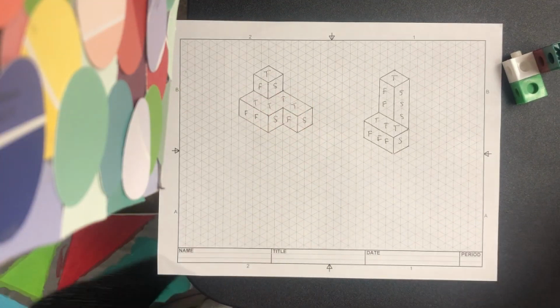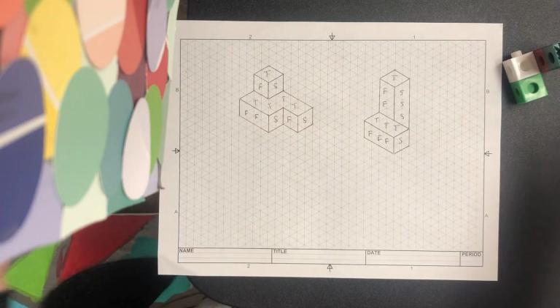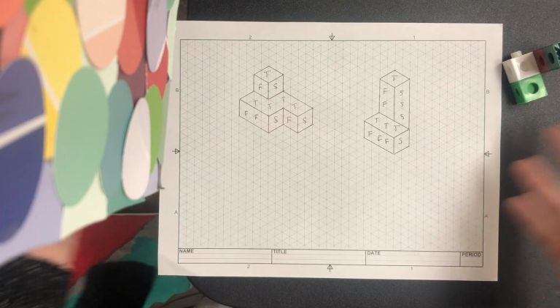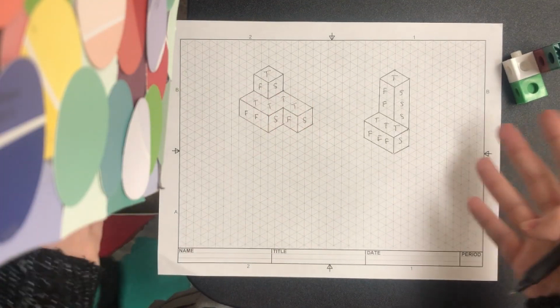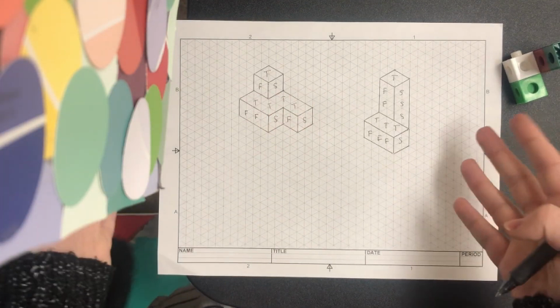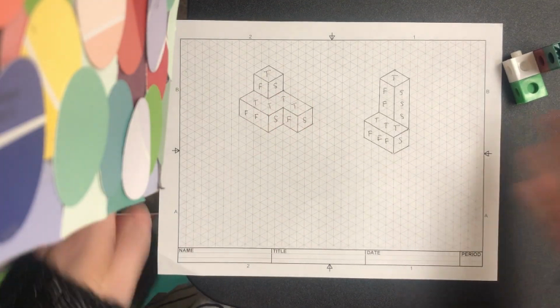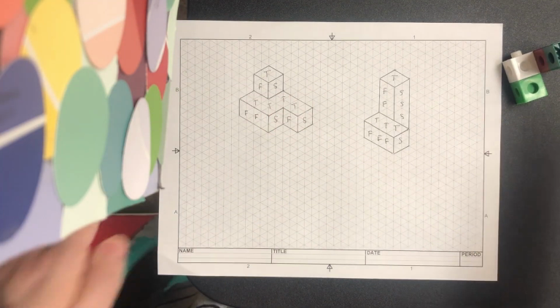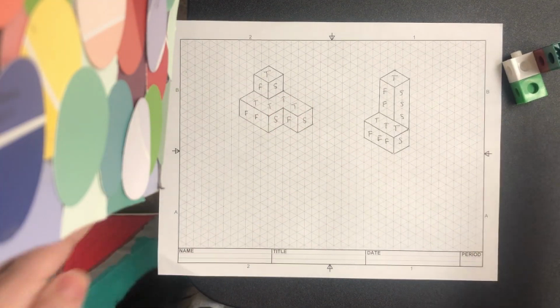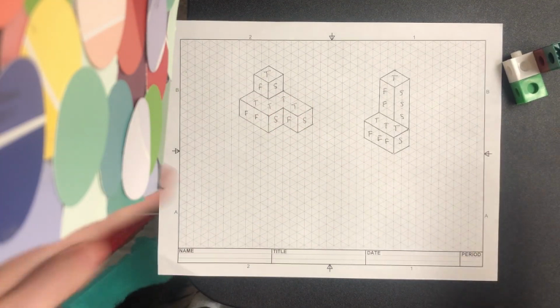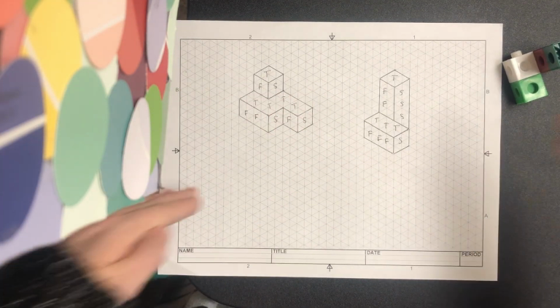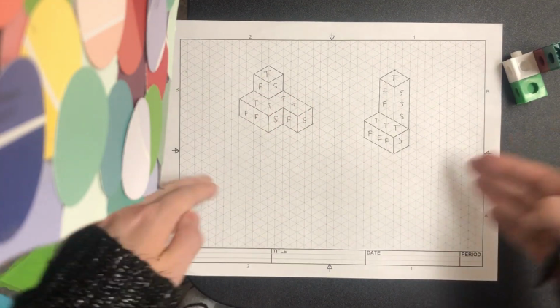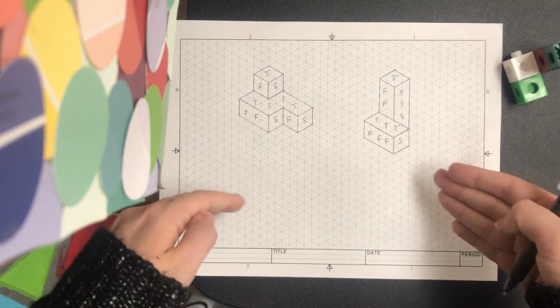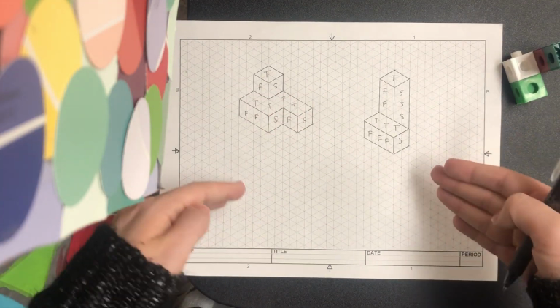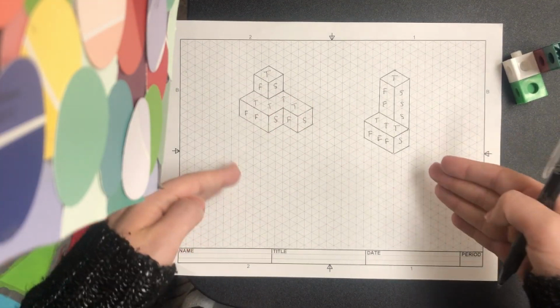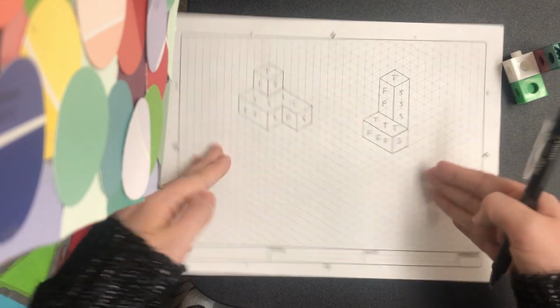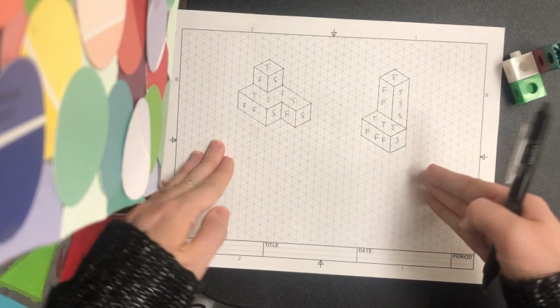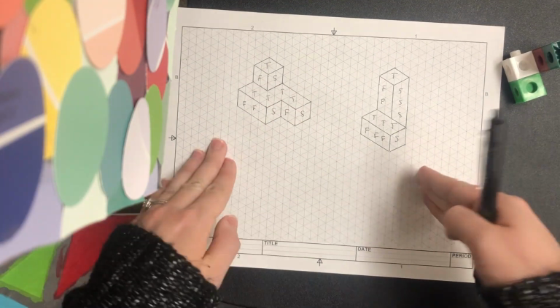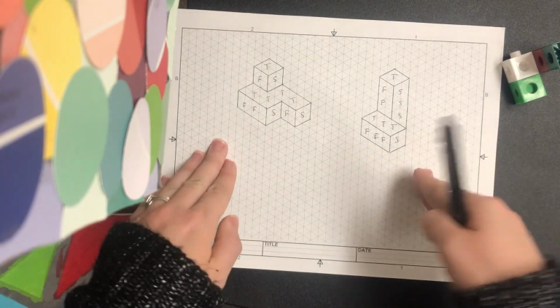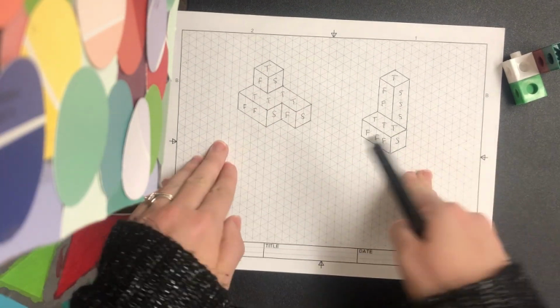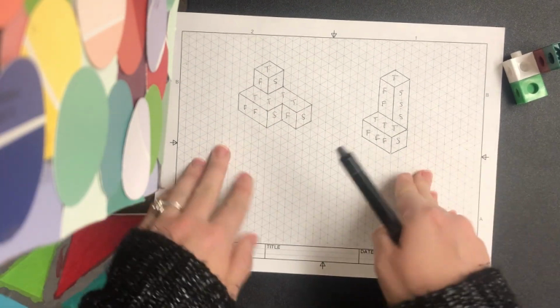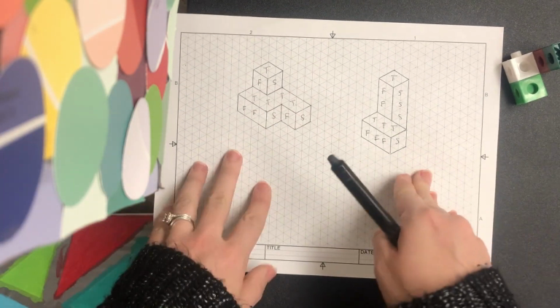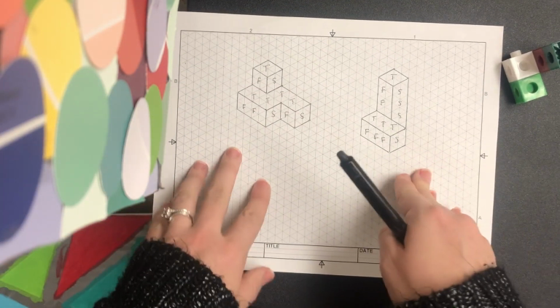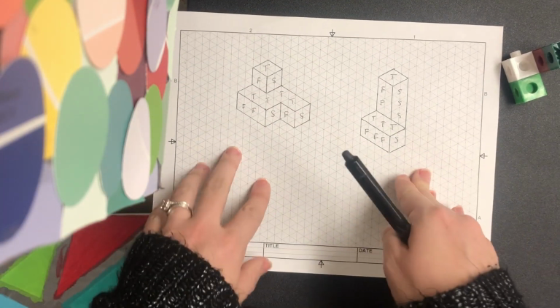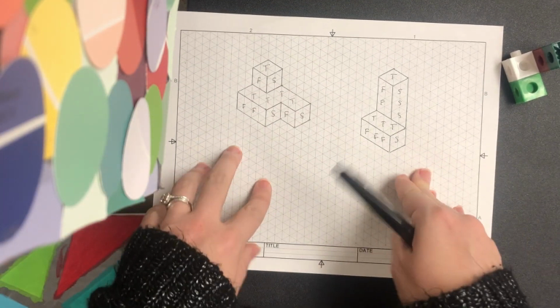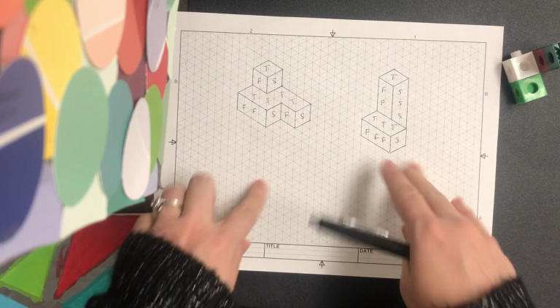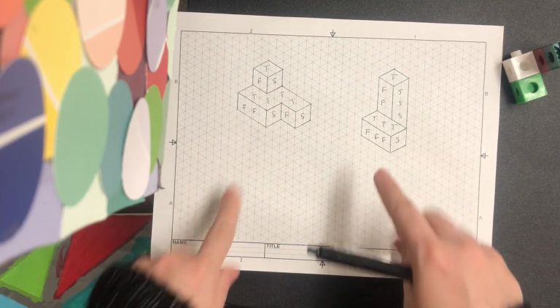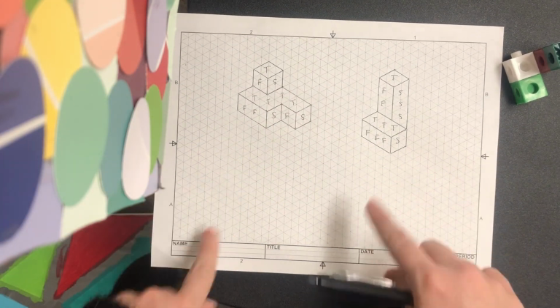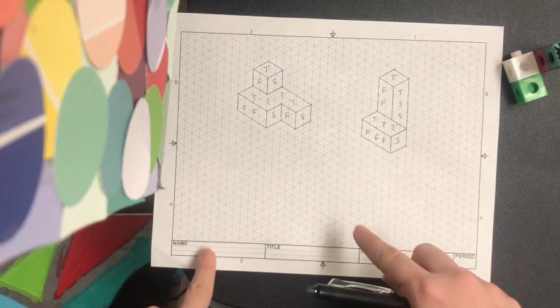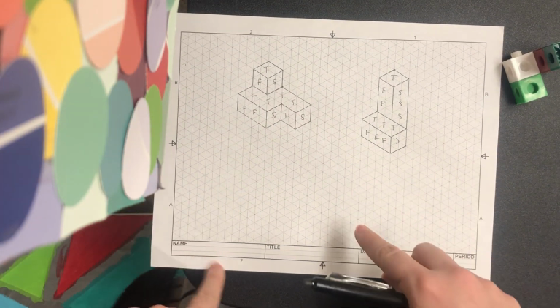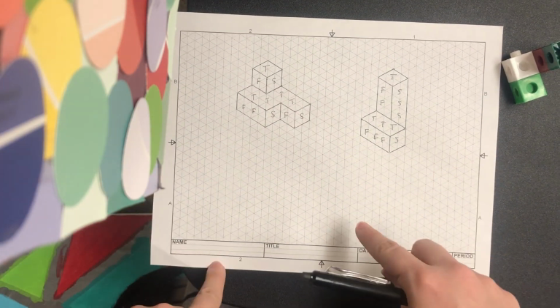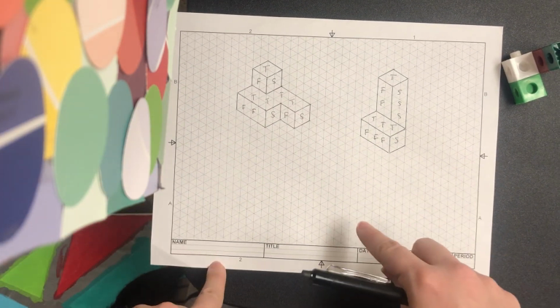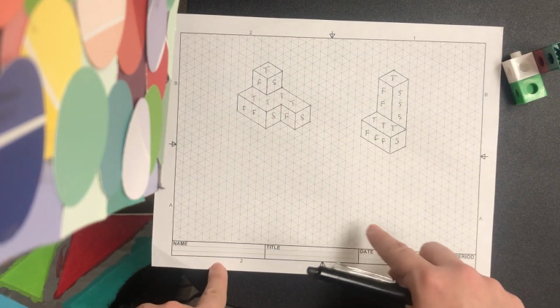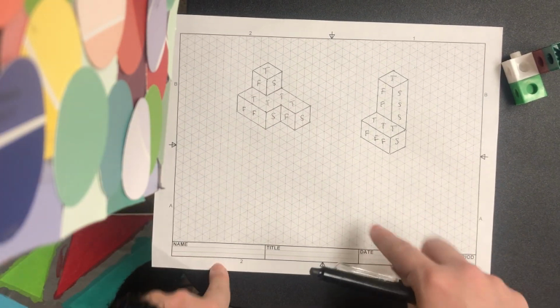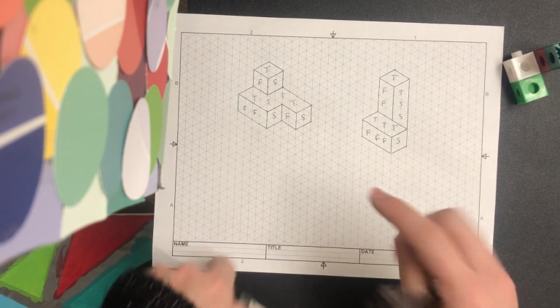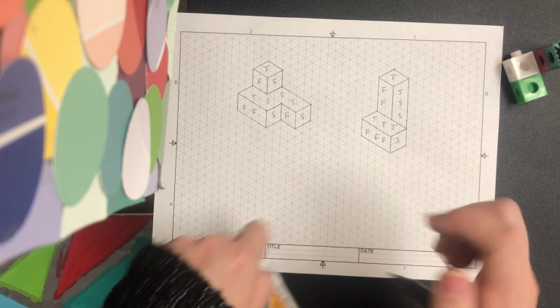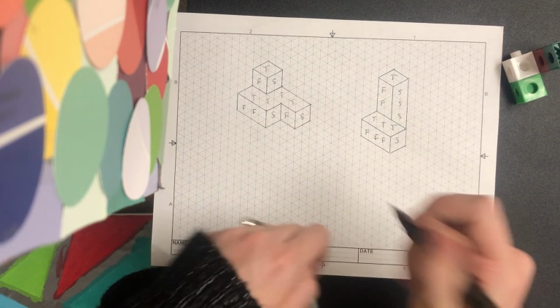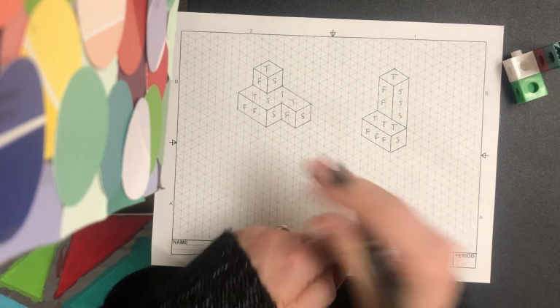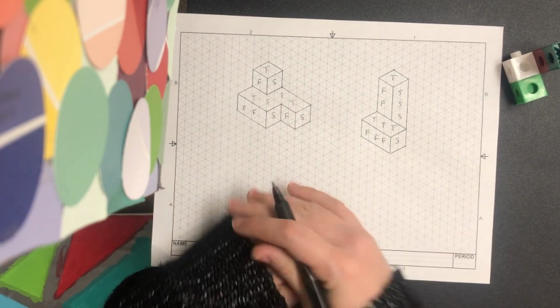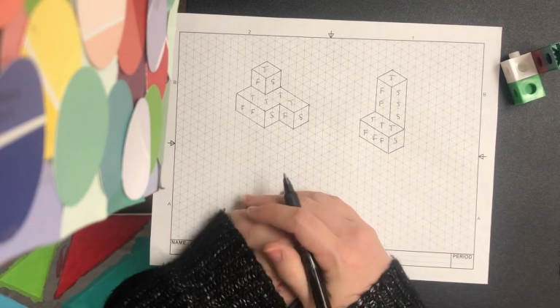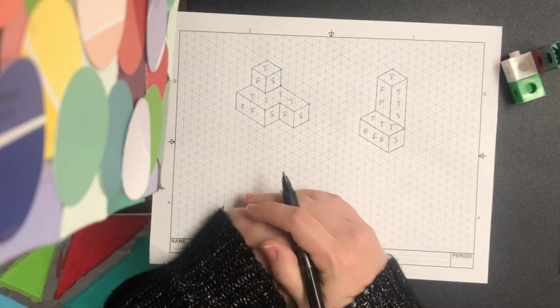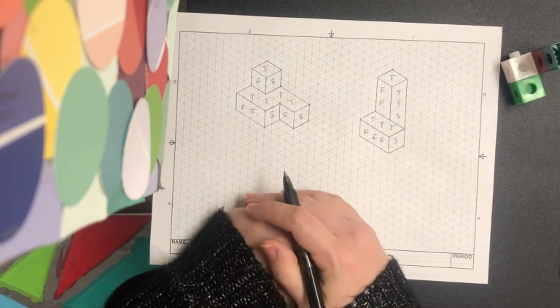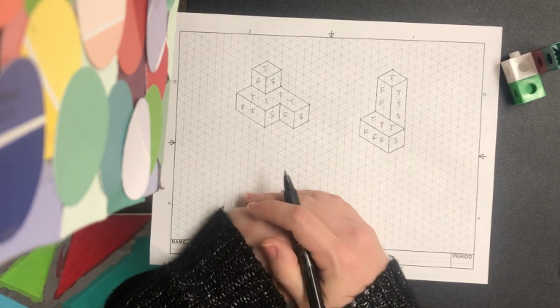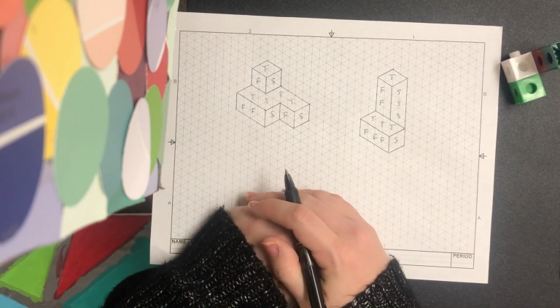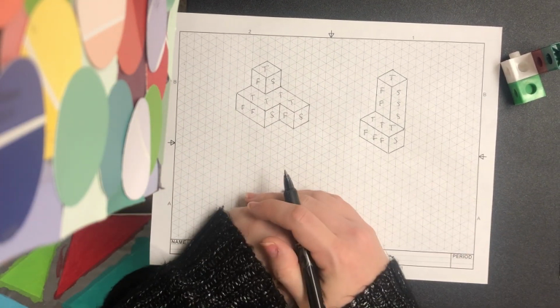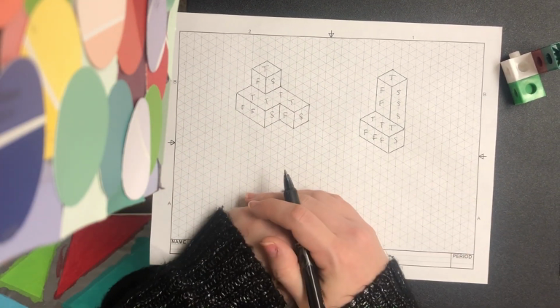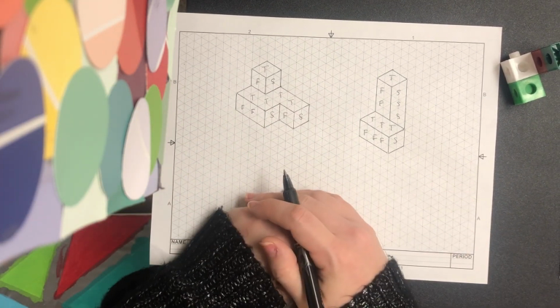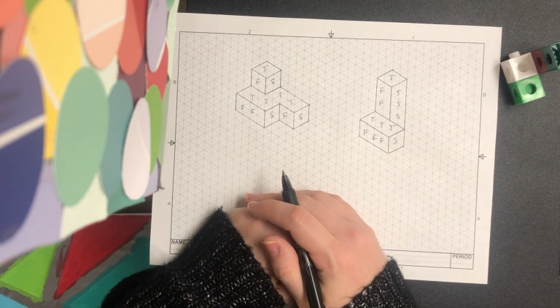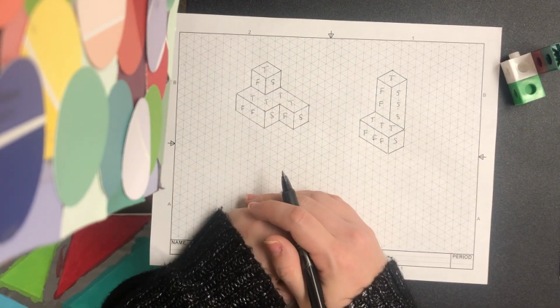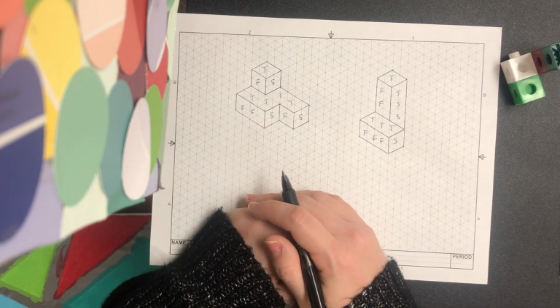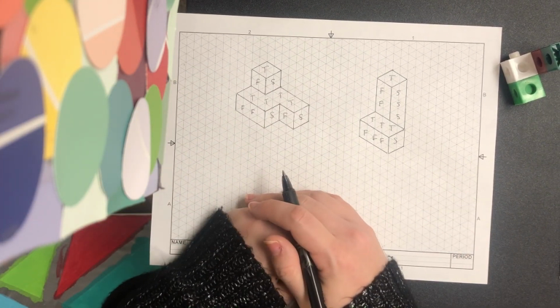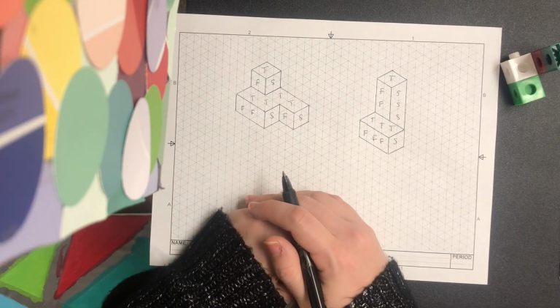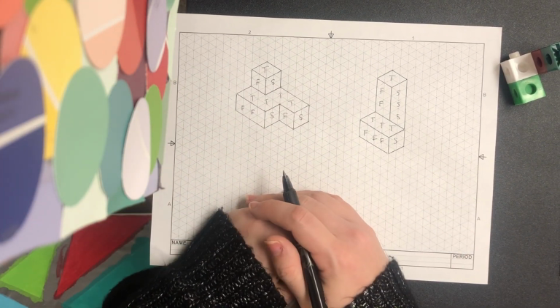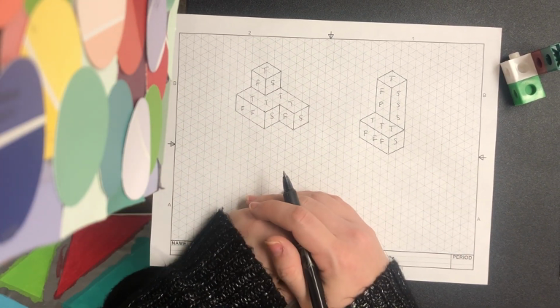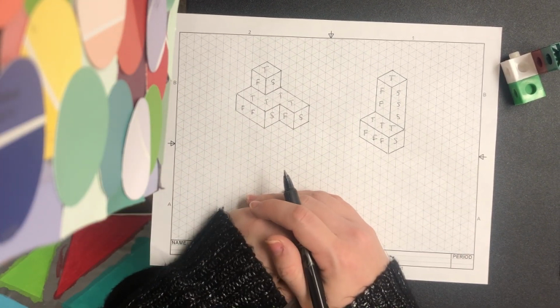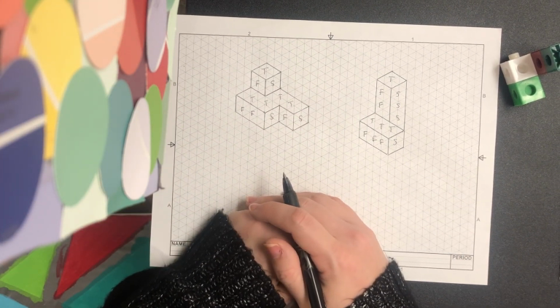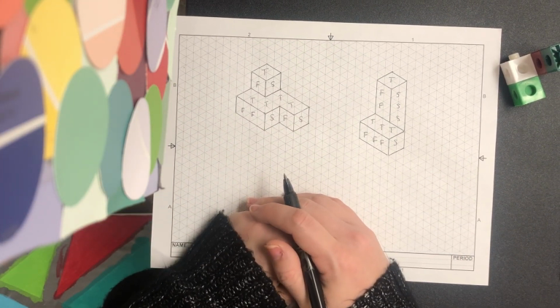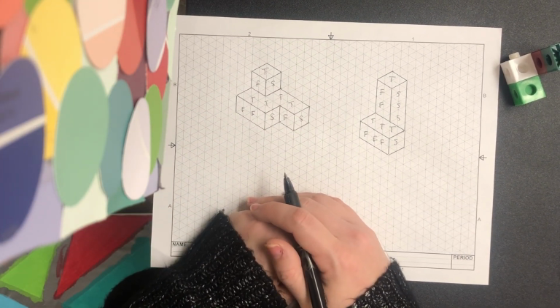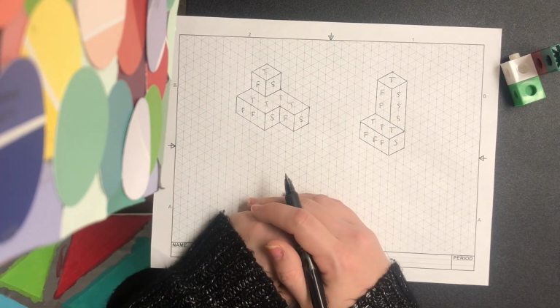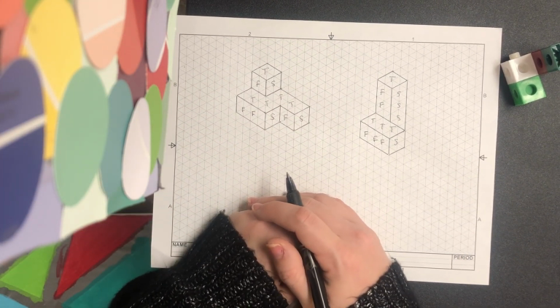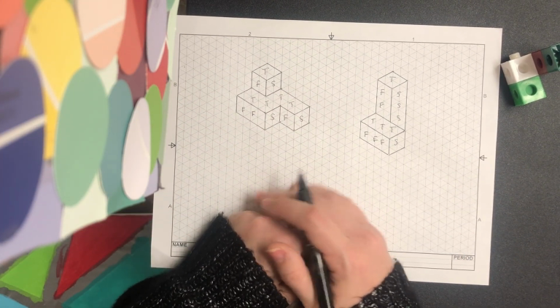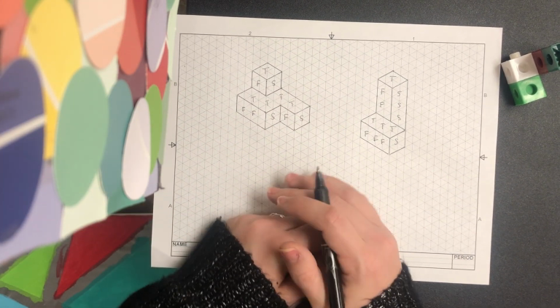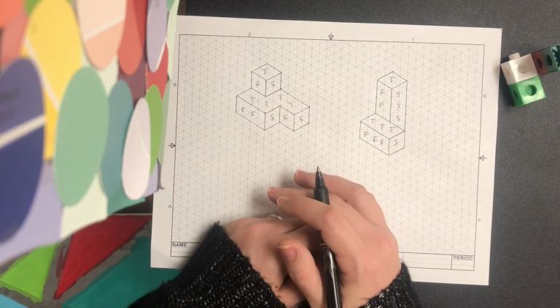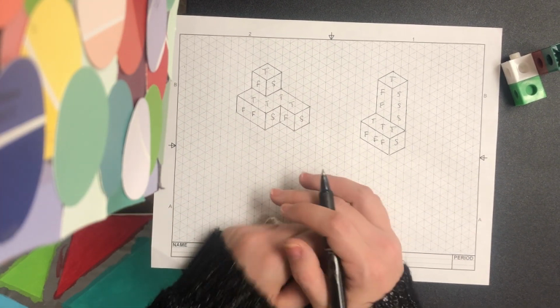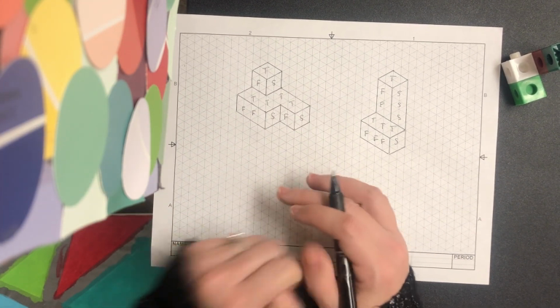I want you to try to make these isometric sketches on page 12 of your engineering notebook. Good luck, and let me know if you need any help.